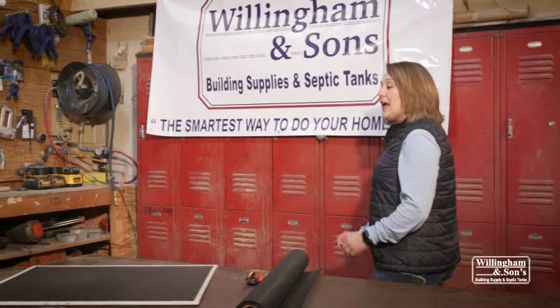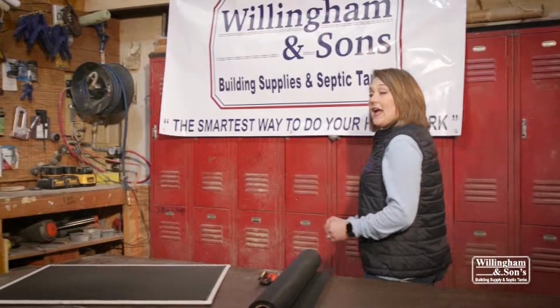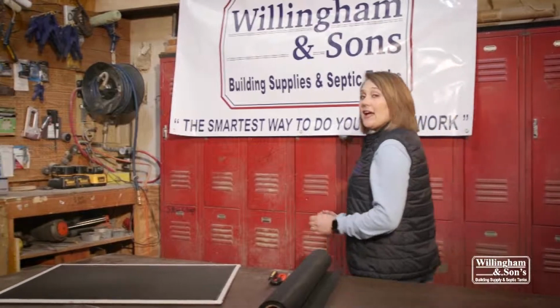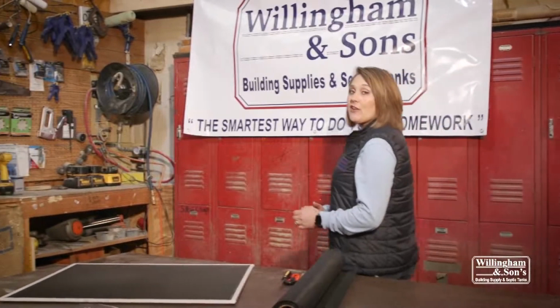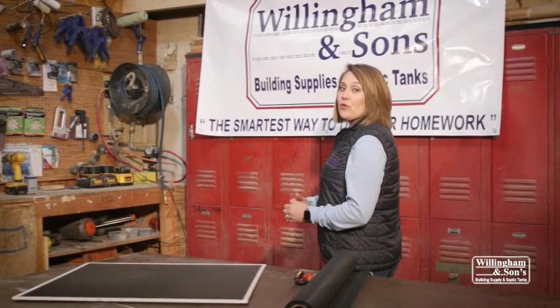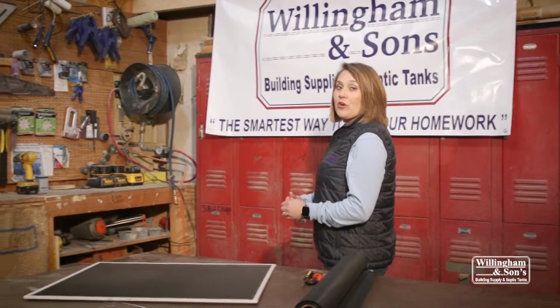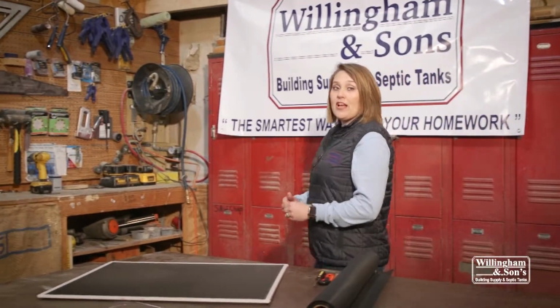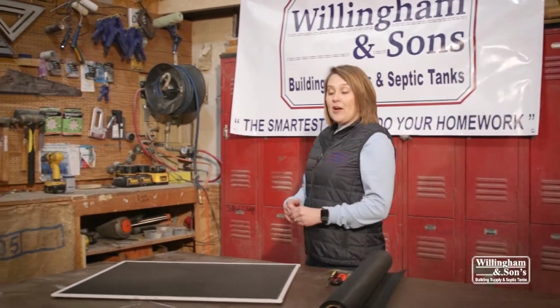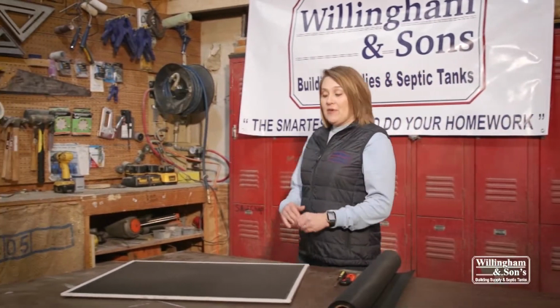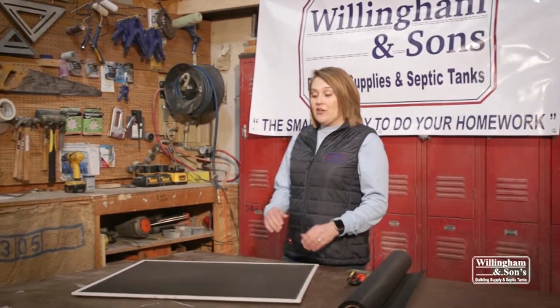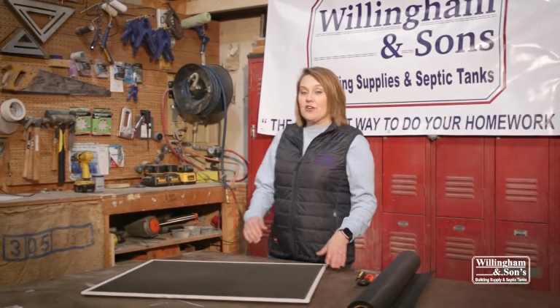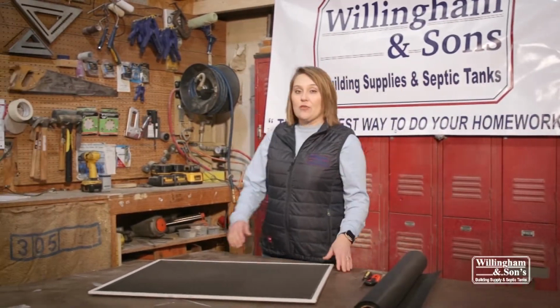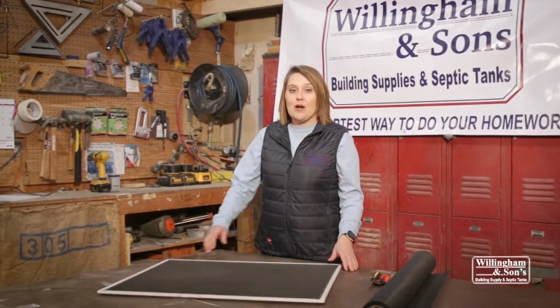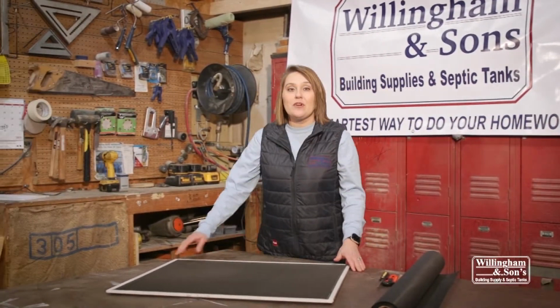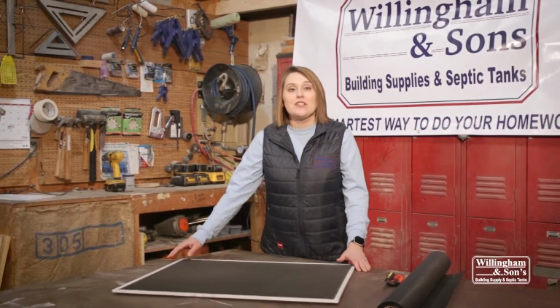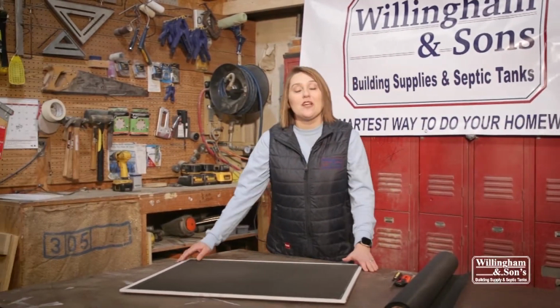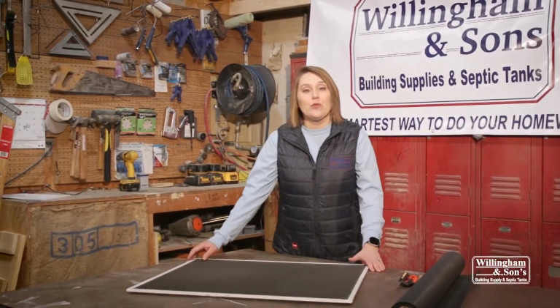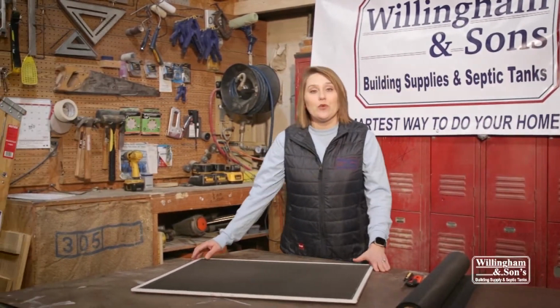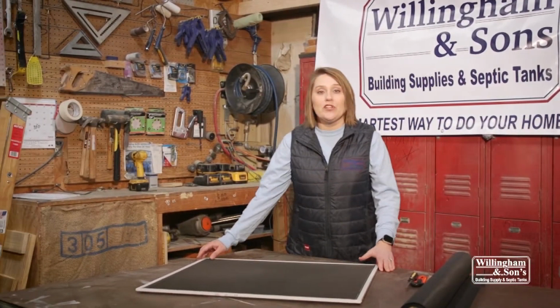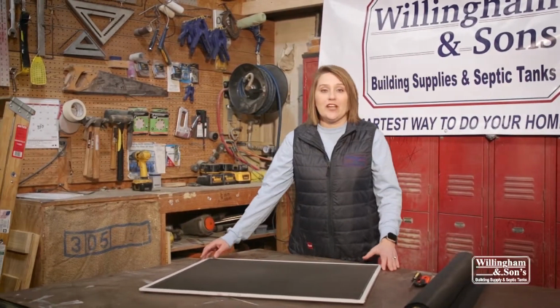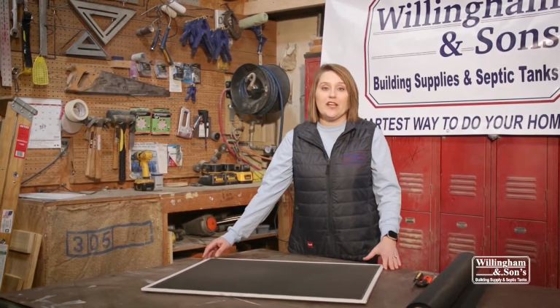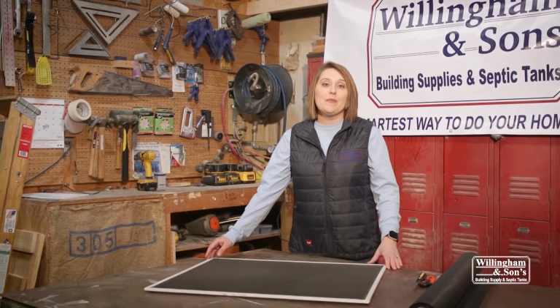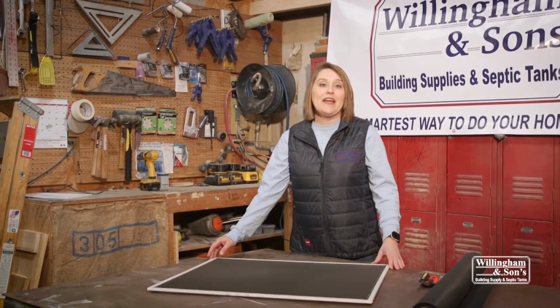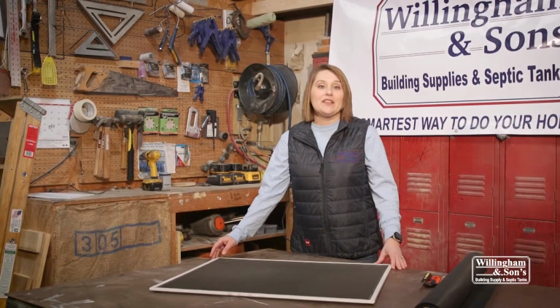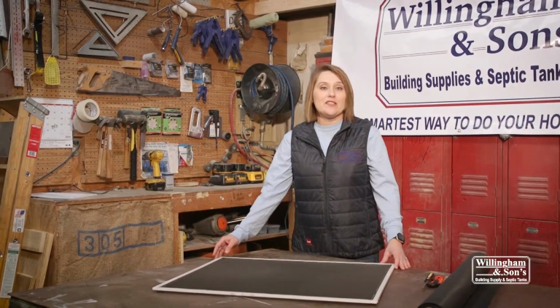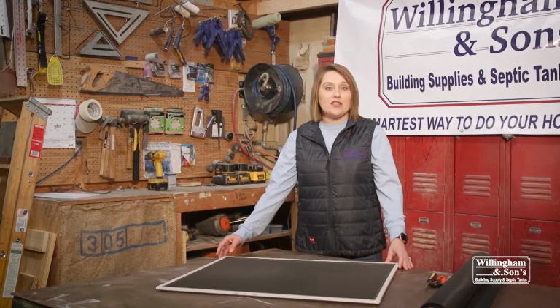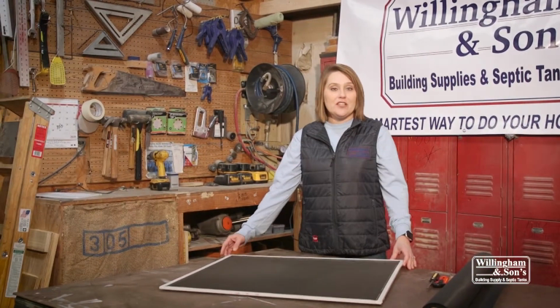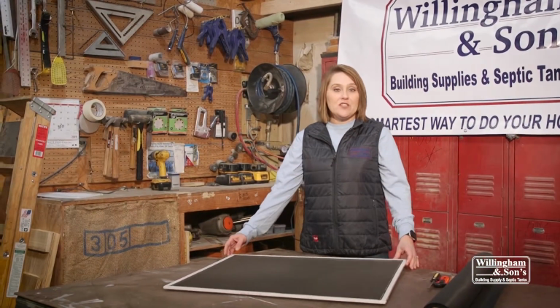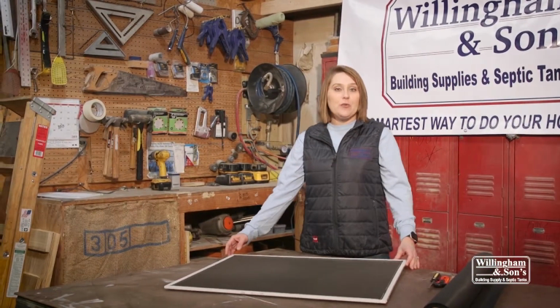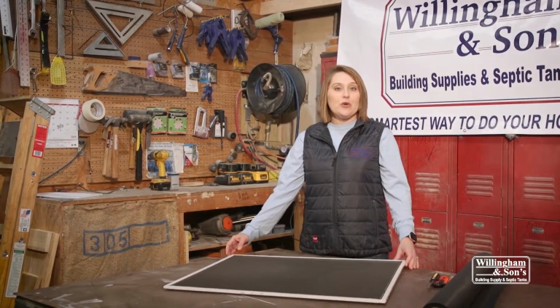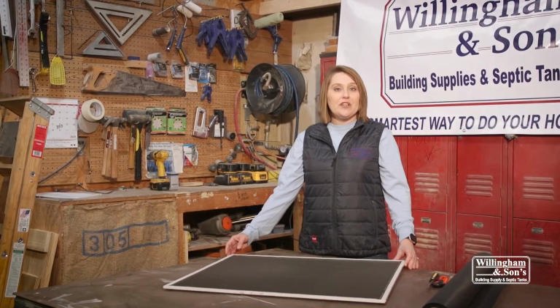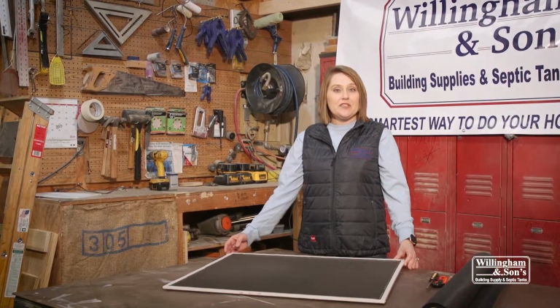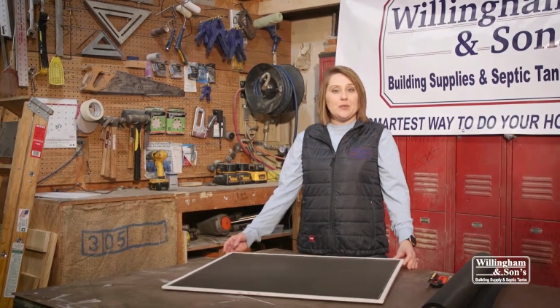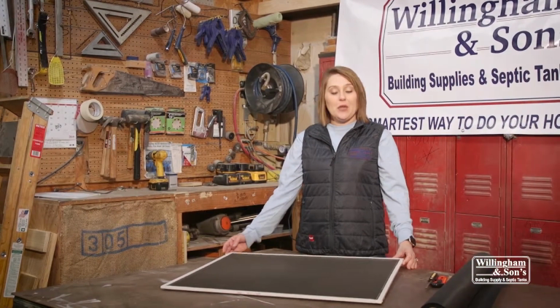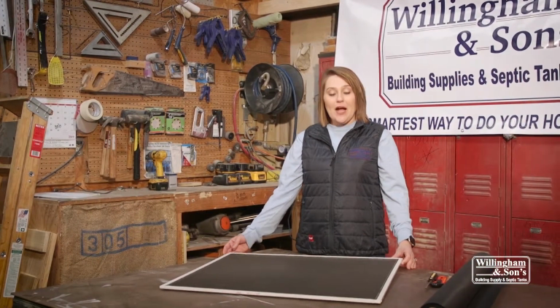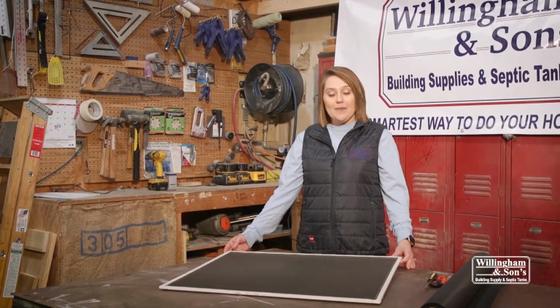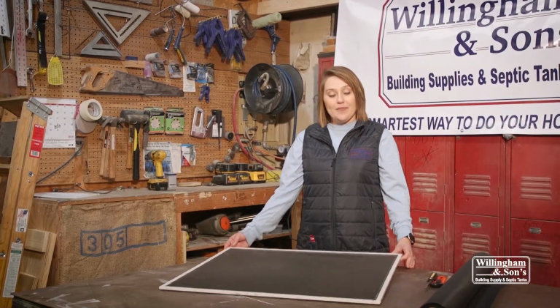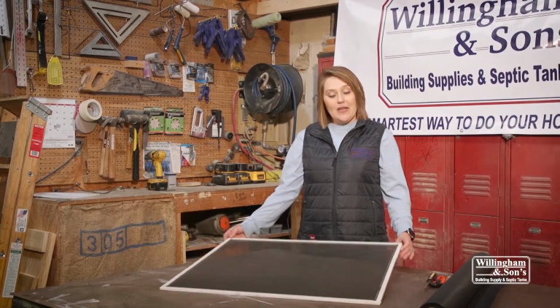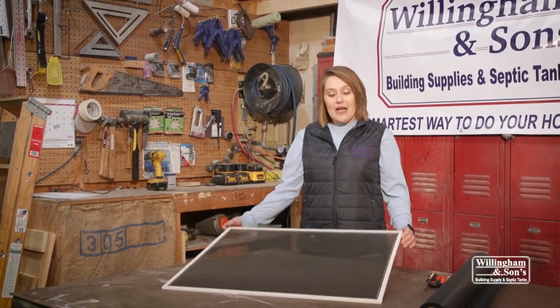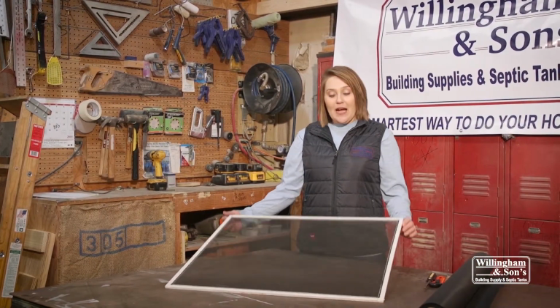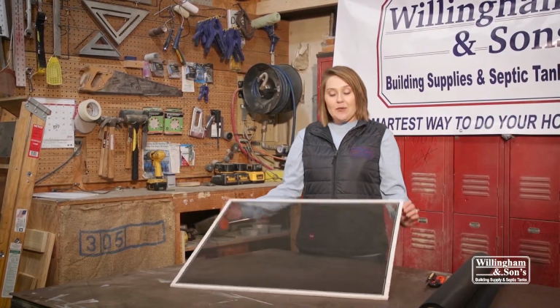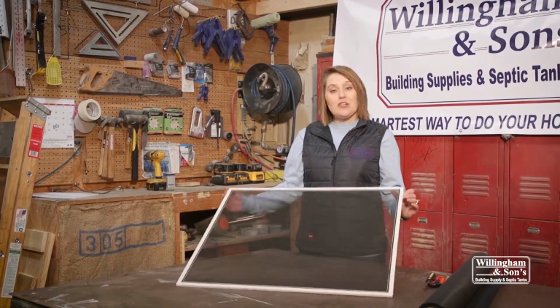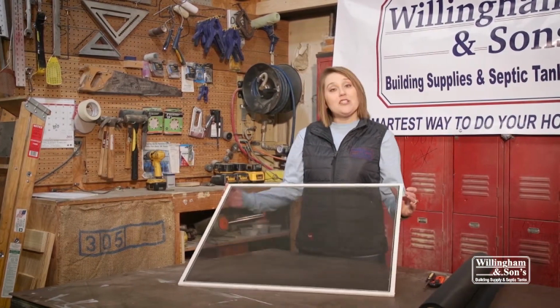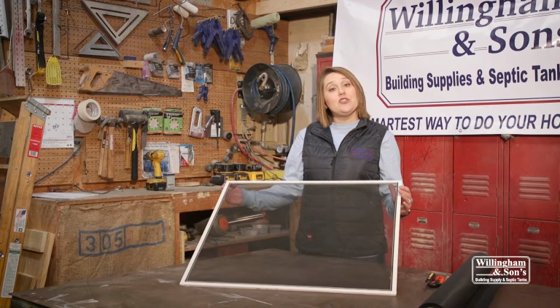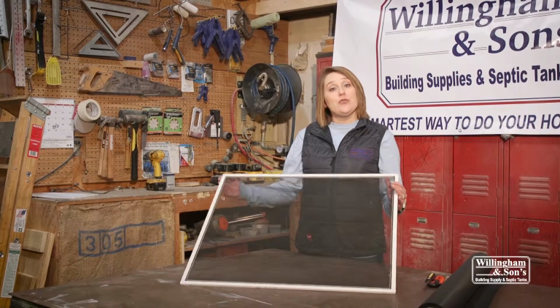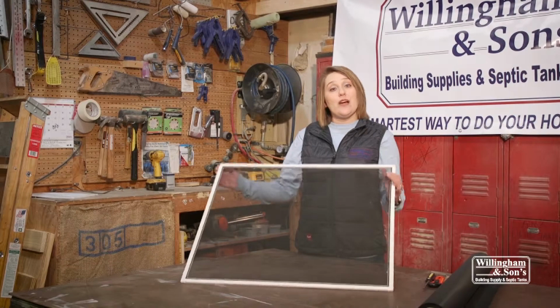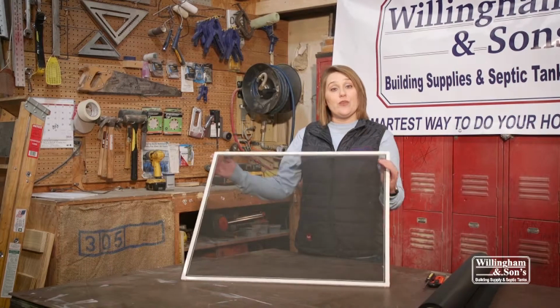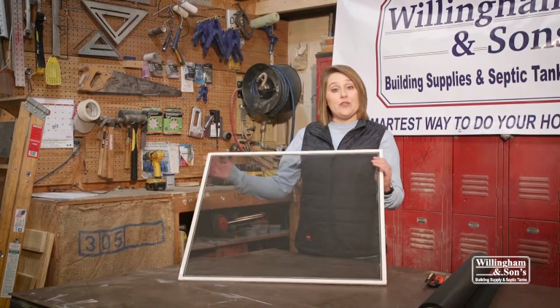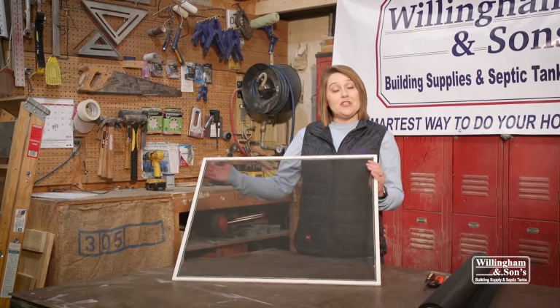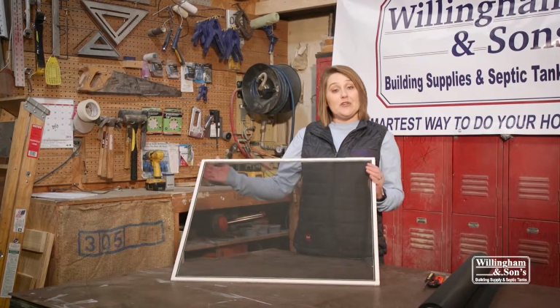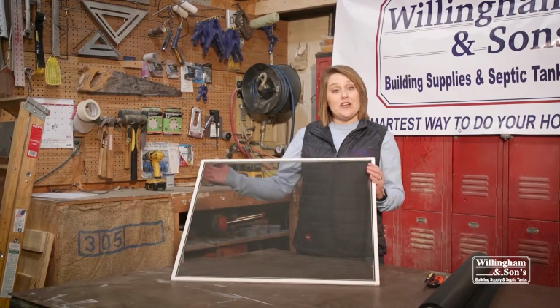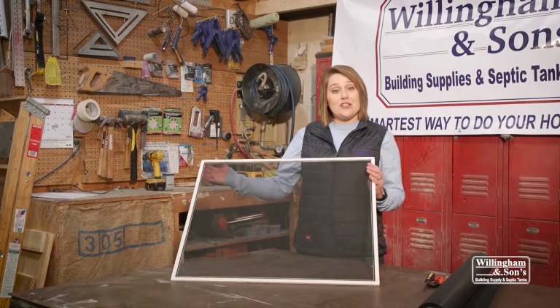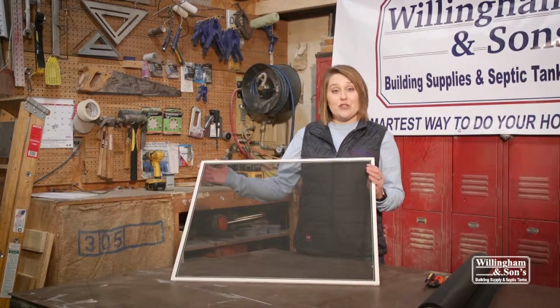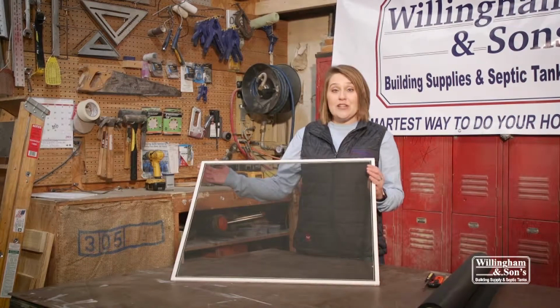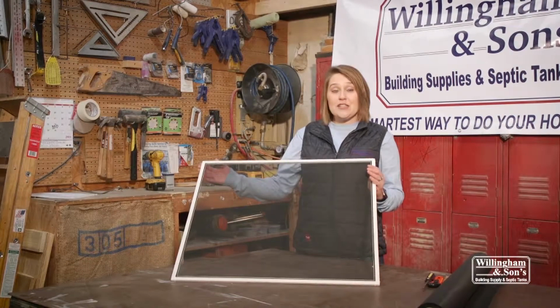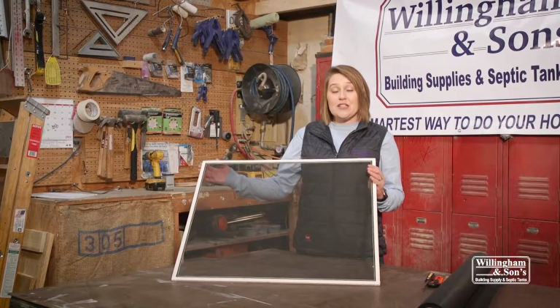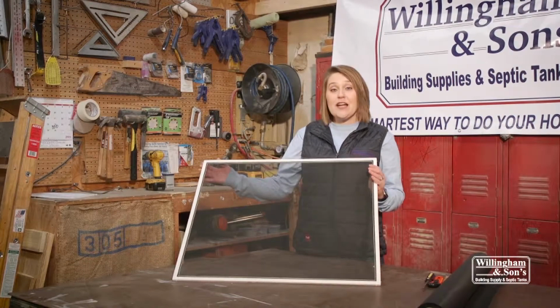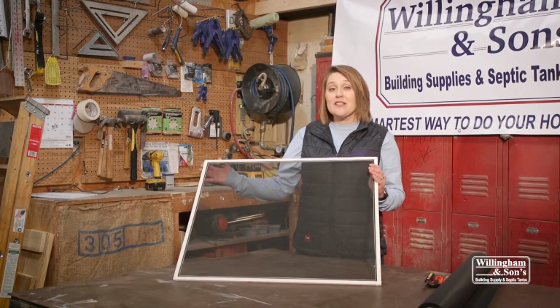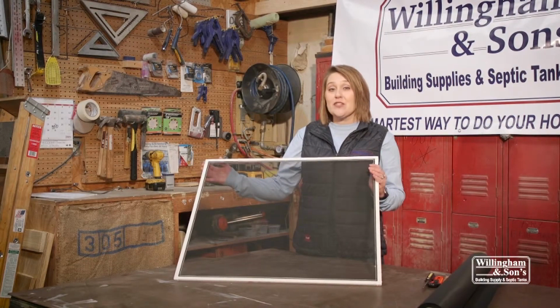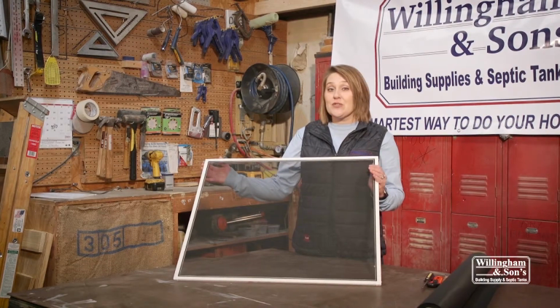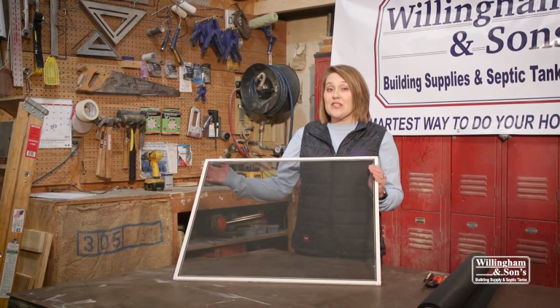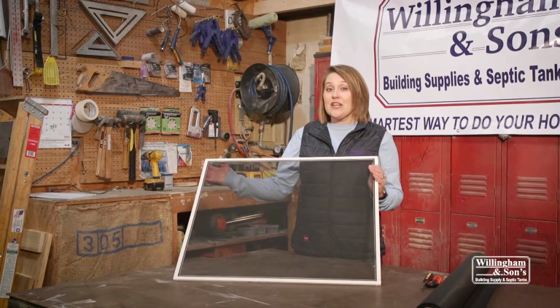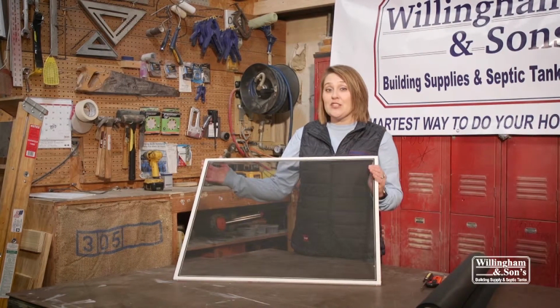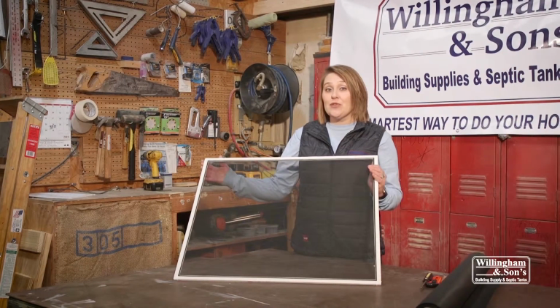Hey everyone, I'm Erica Roberts at Willingham & Sons Building Supply. I'm going to teach you how to rescreen a screen today, so stay tuned.